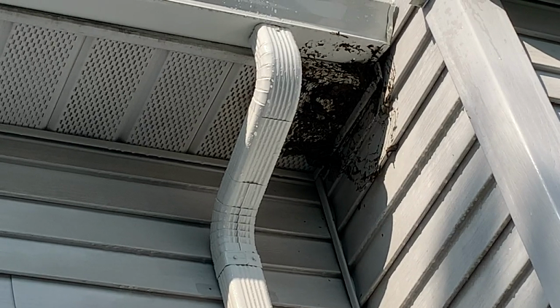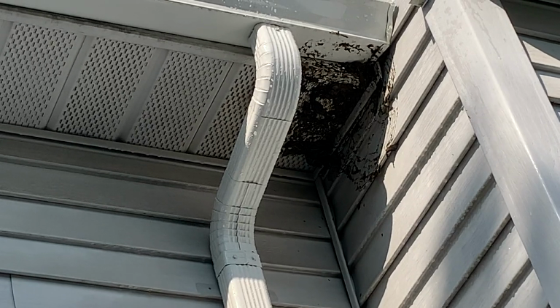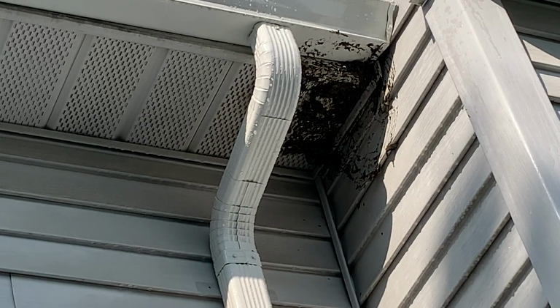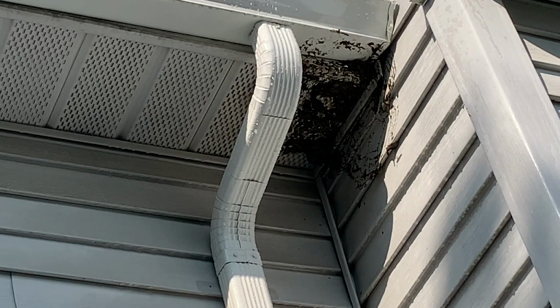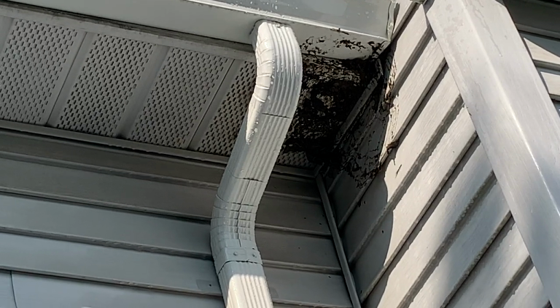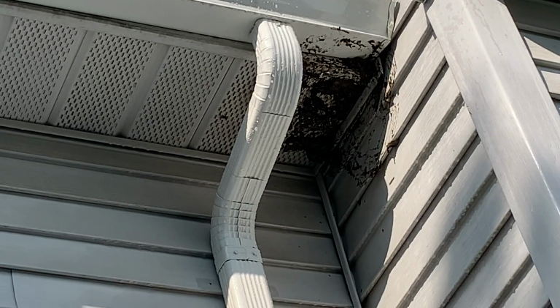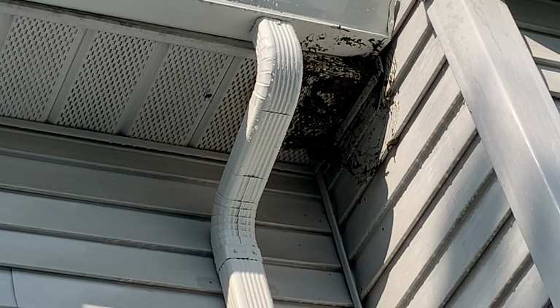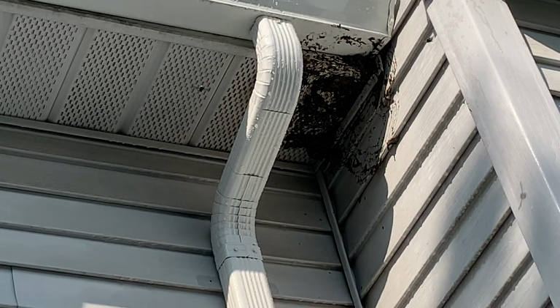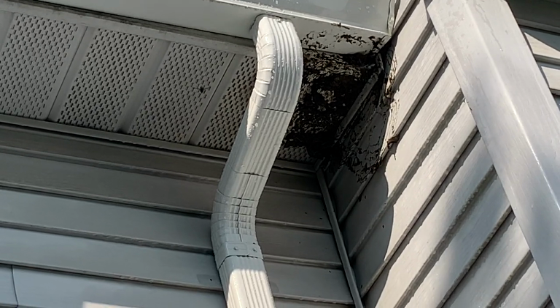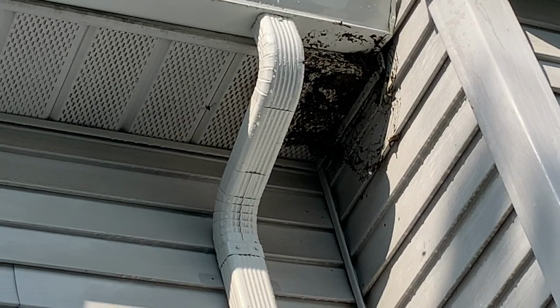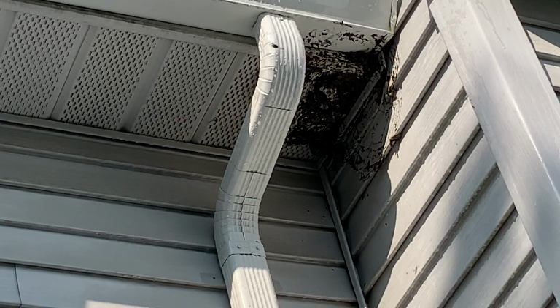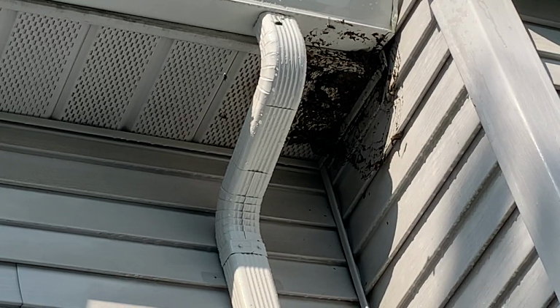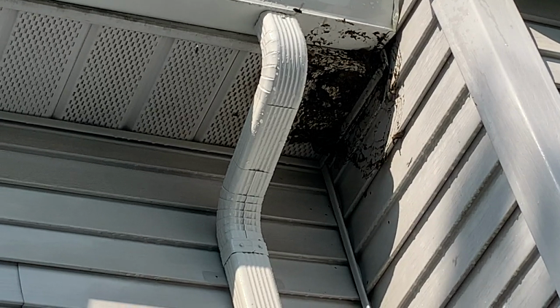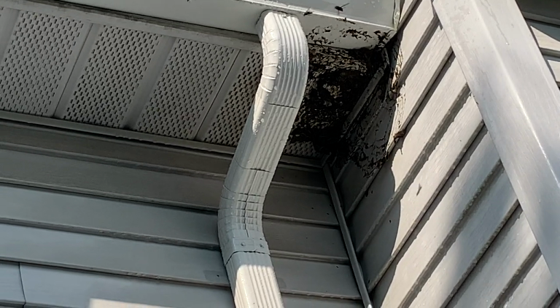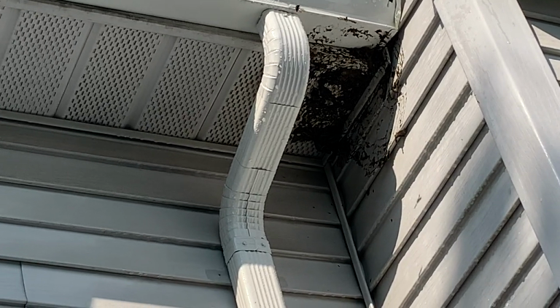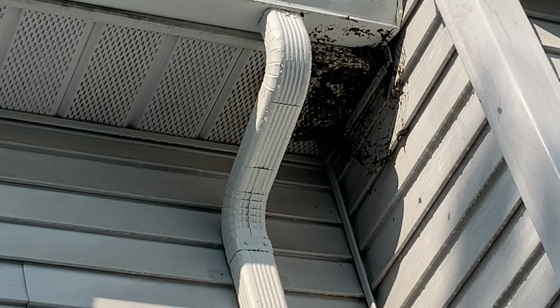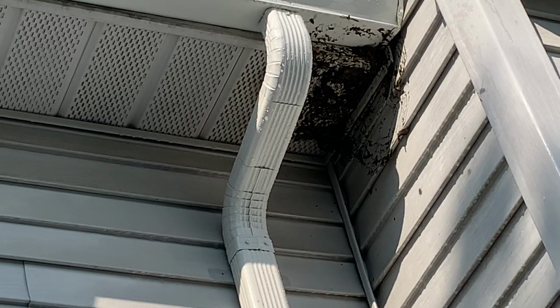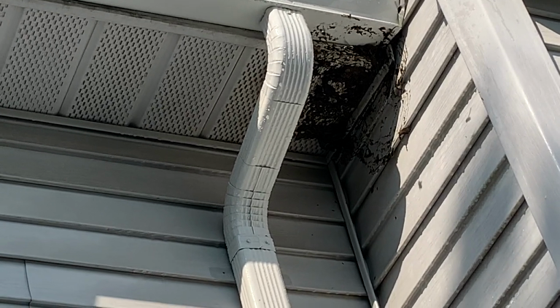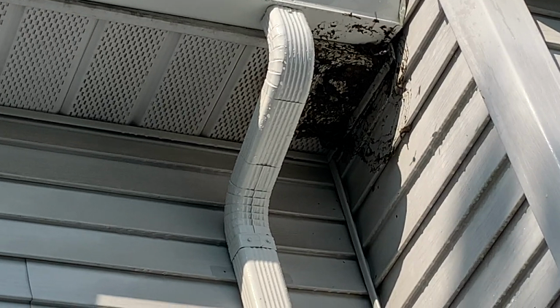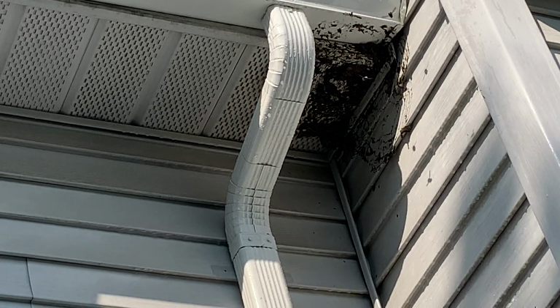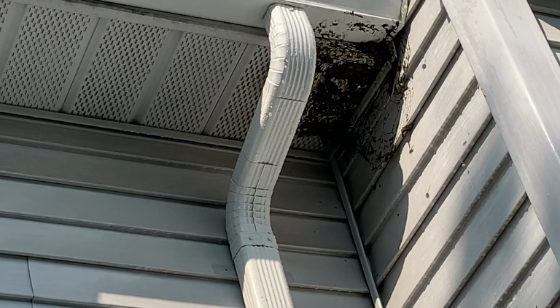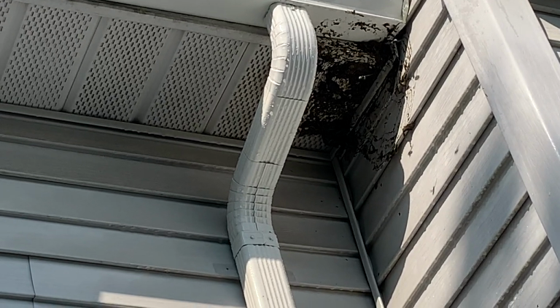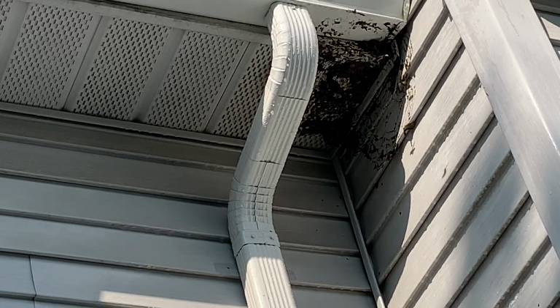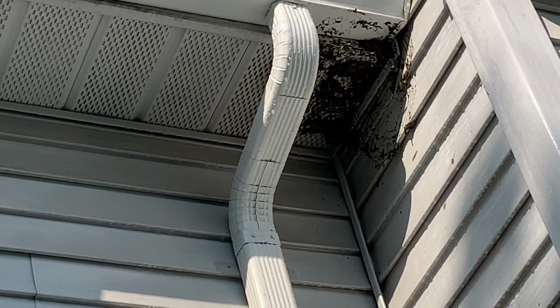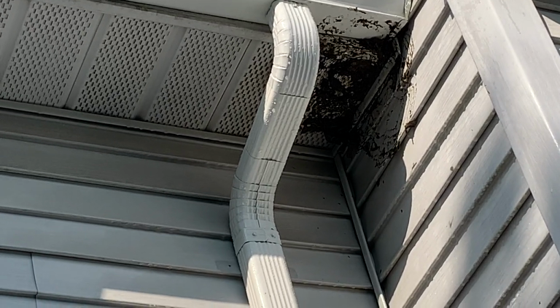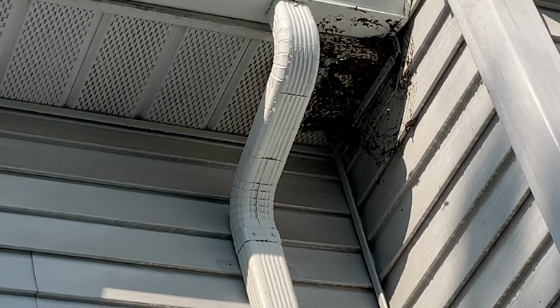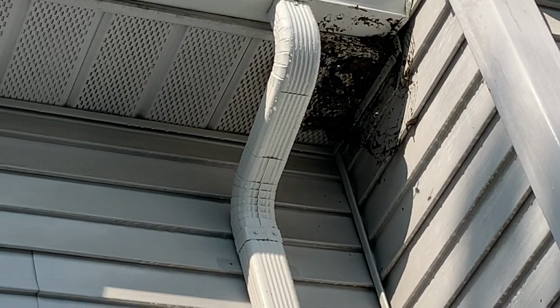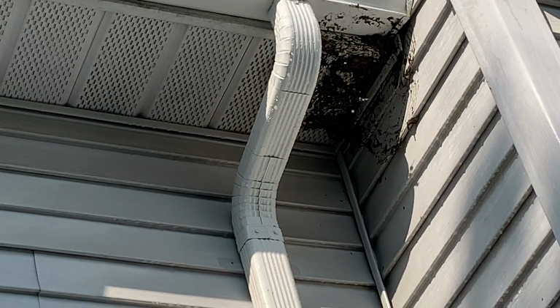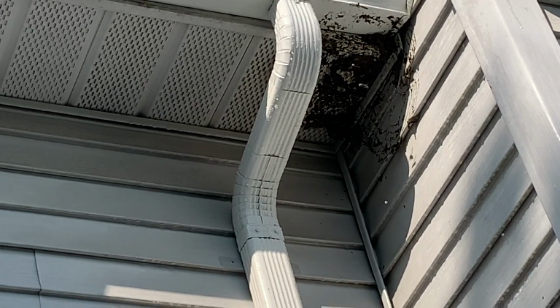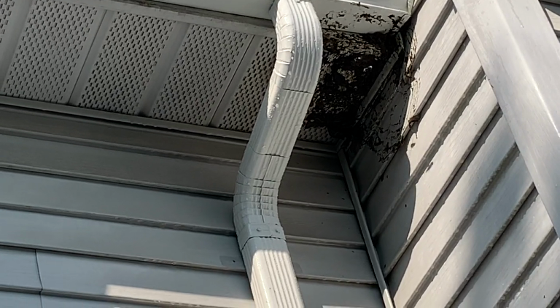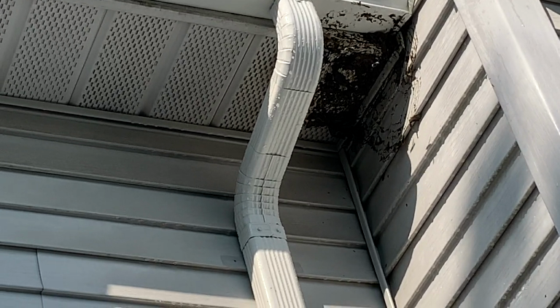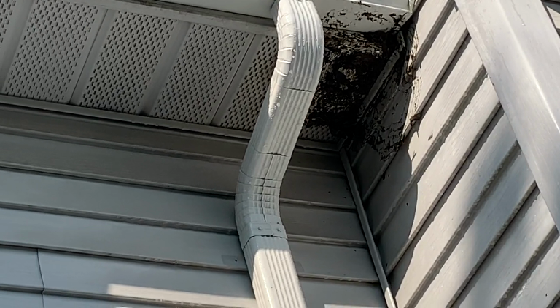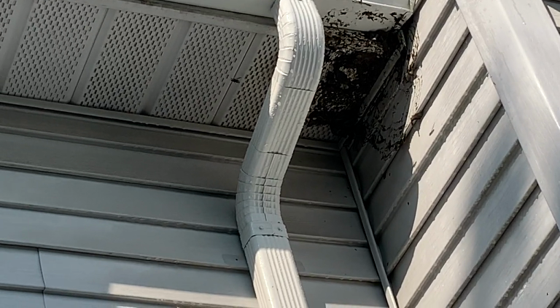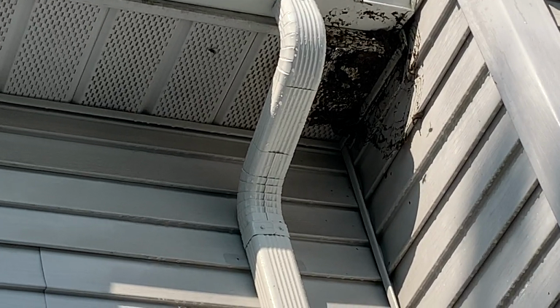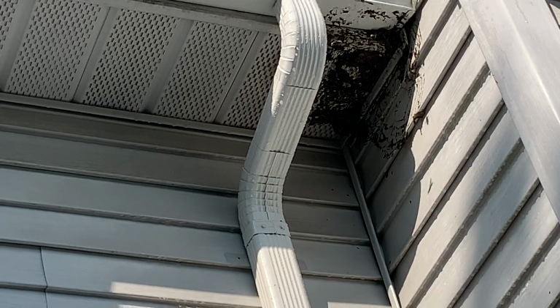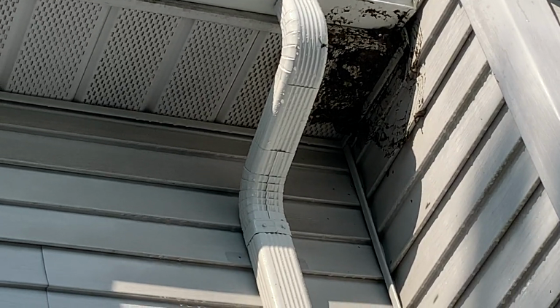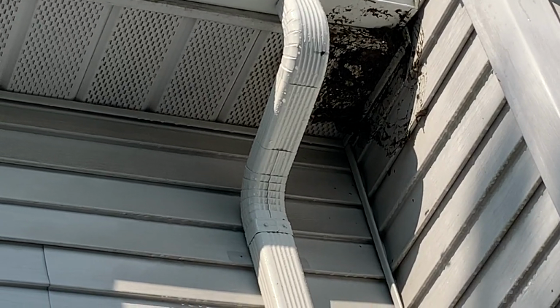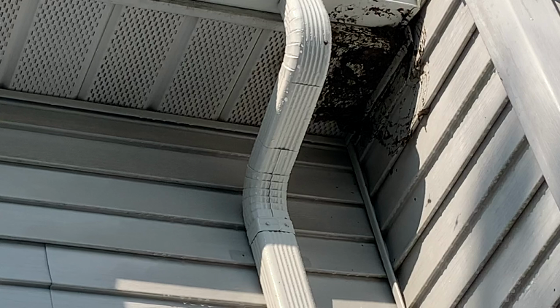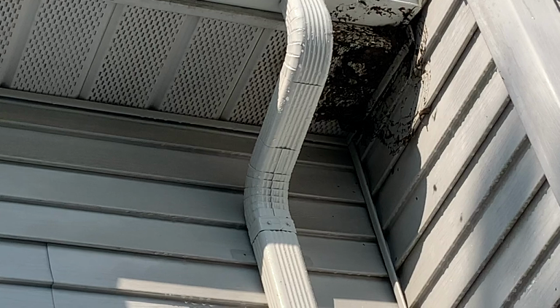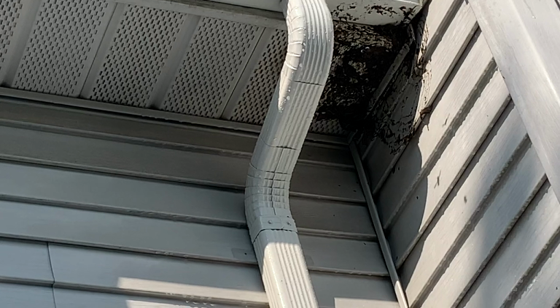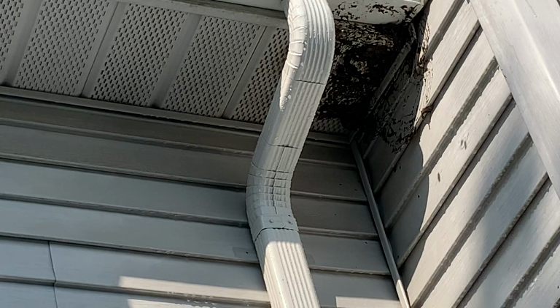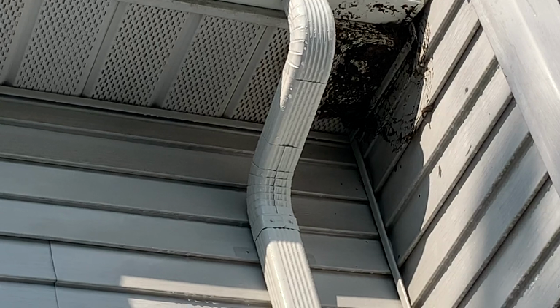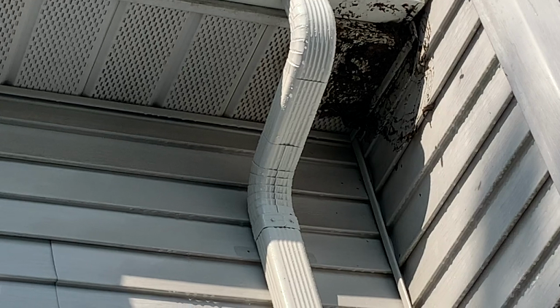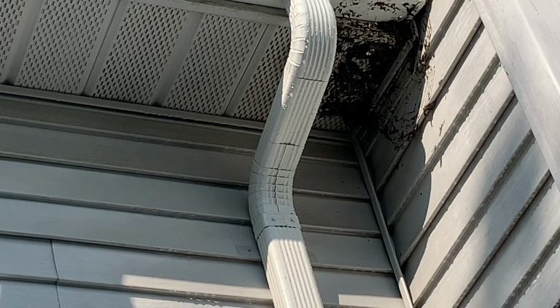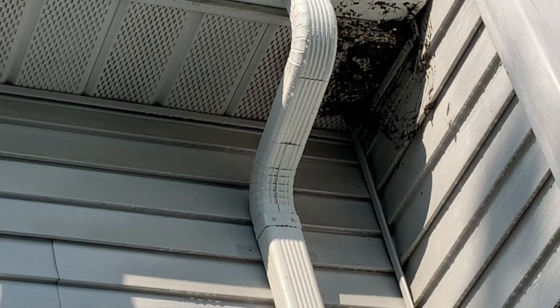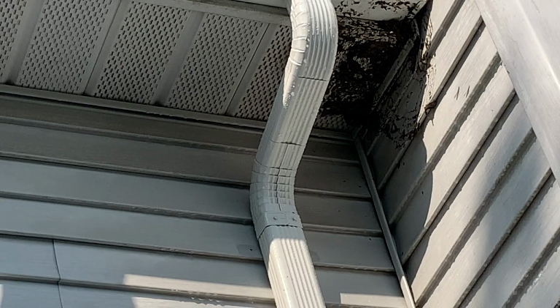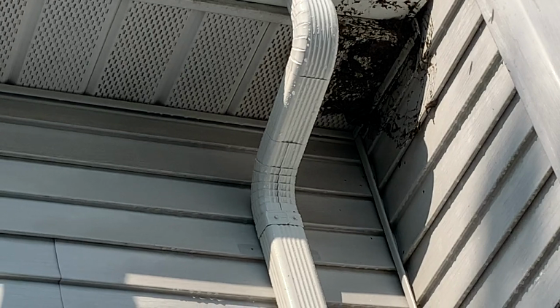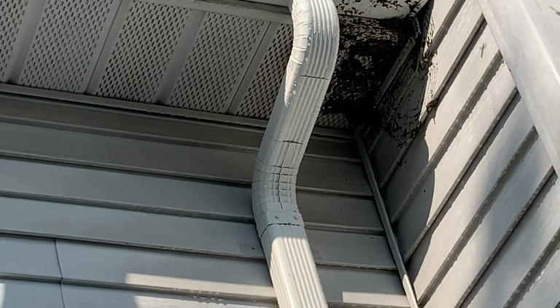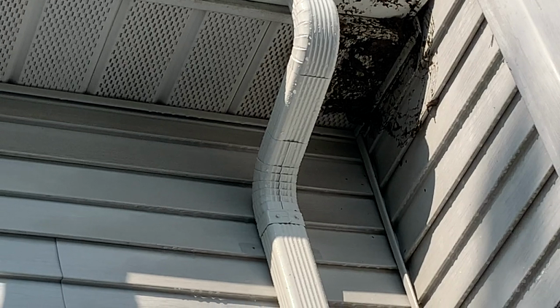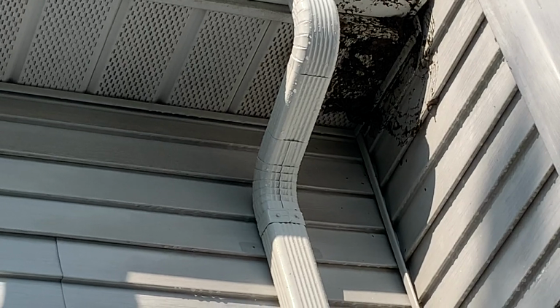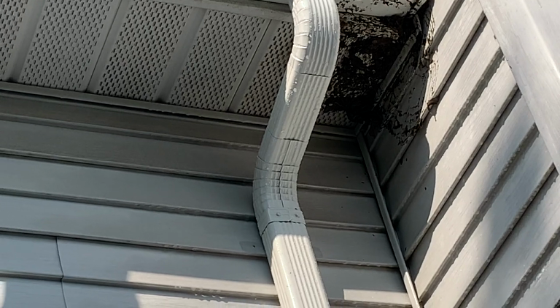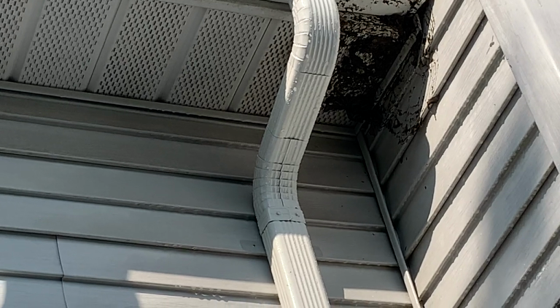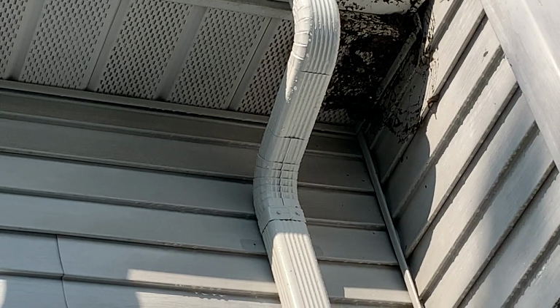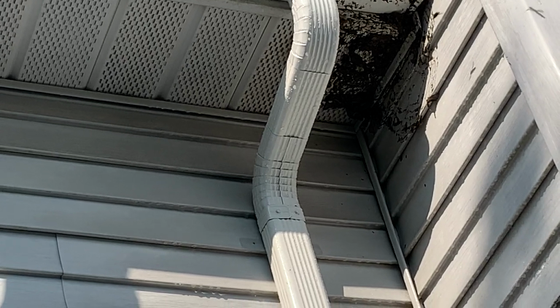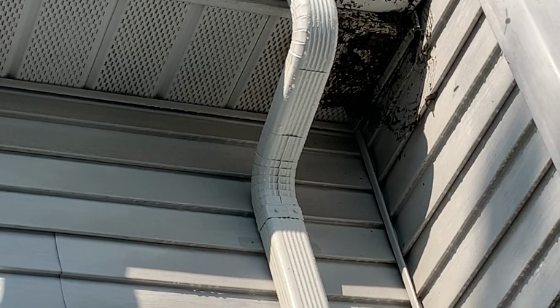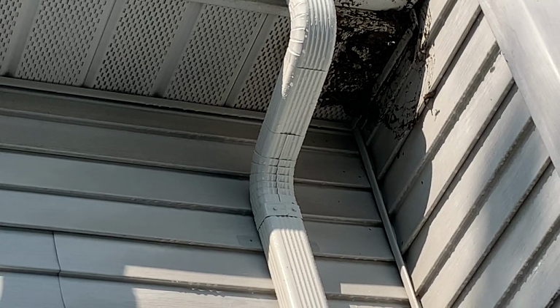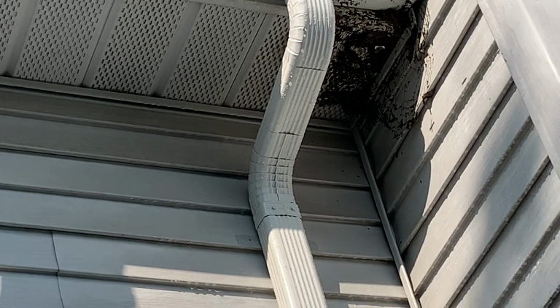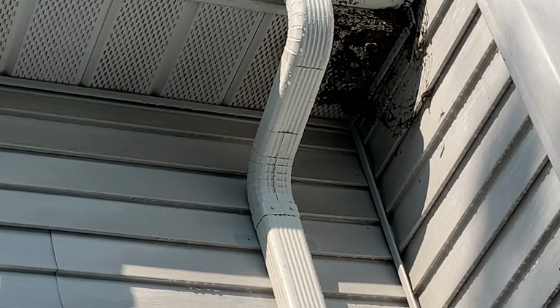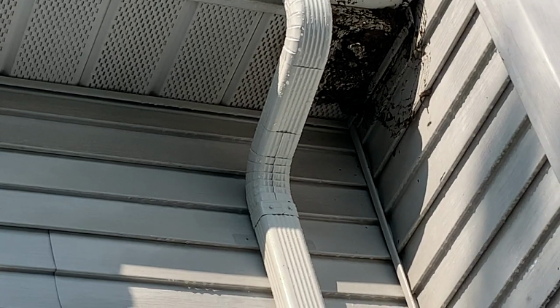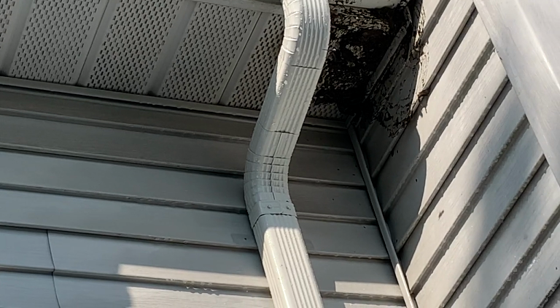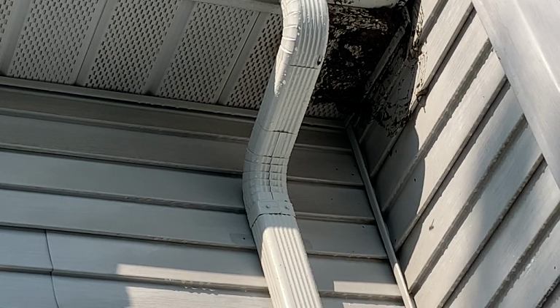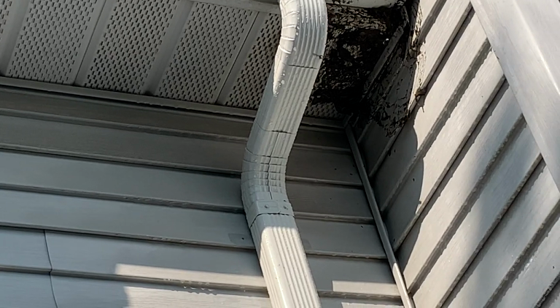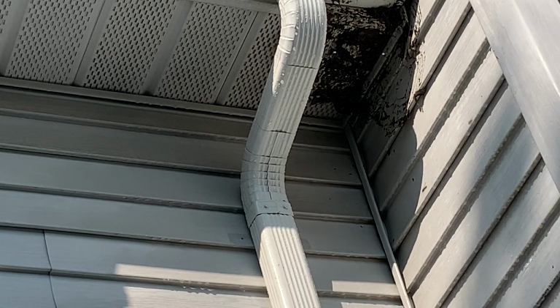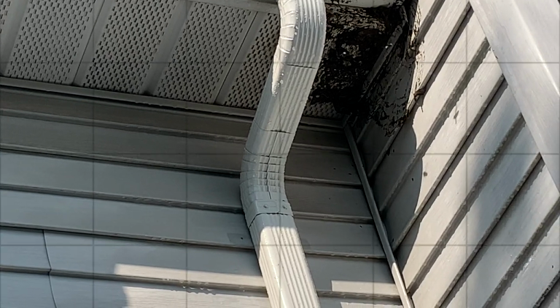Lastly, we're going to treat the area with a residual application to prevent the bald-faced hornets from rebuilding their nest.